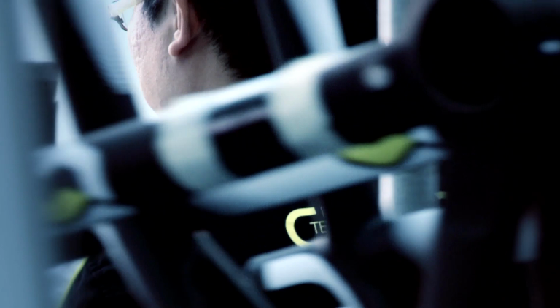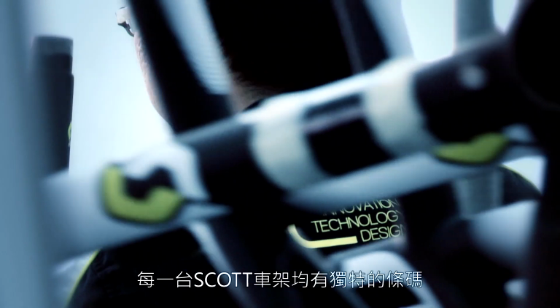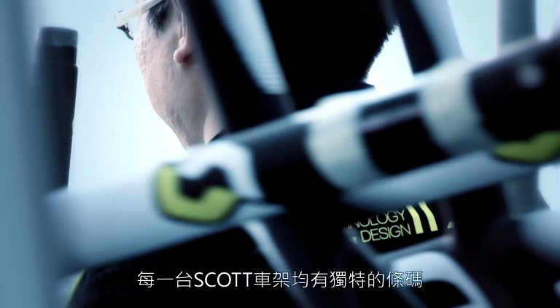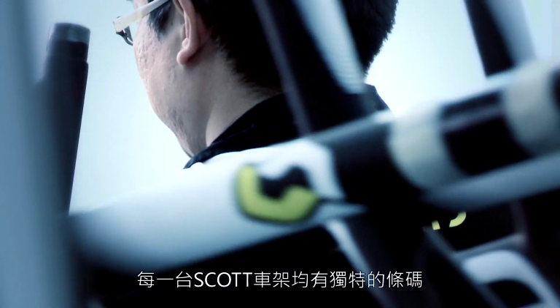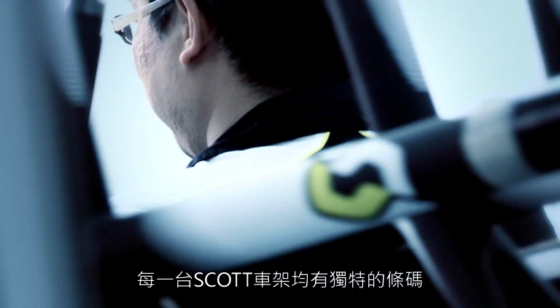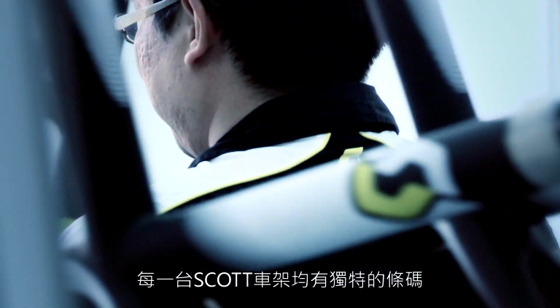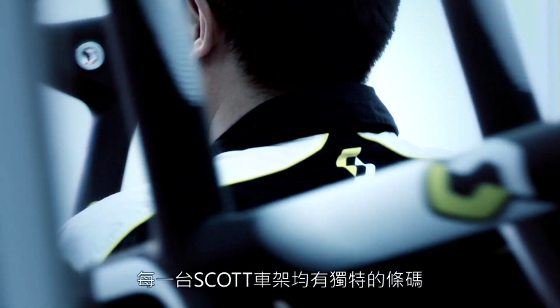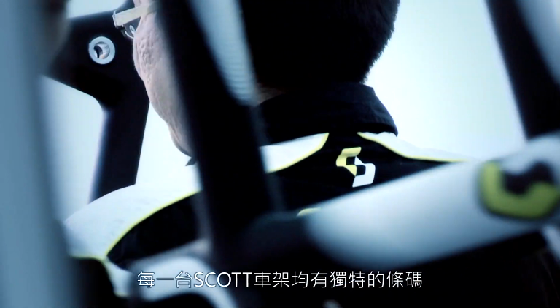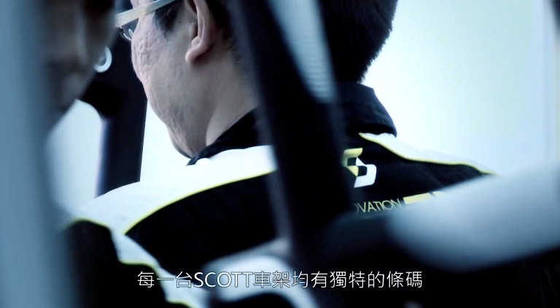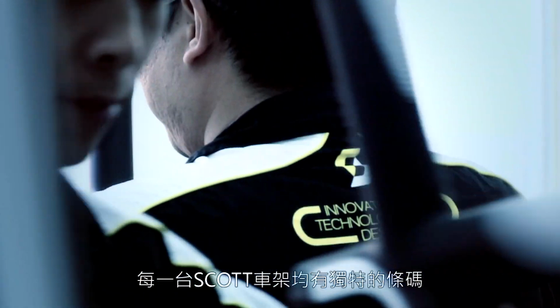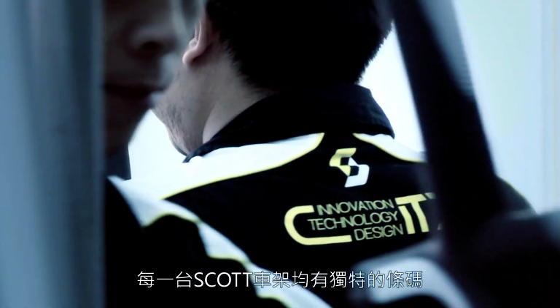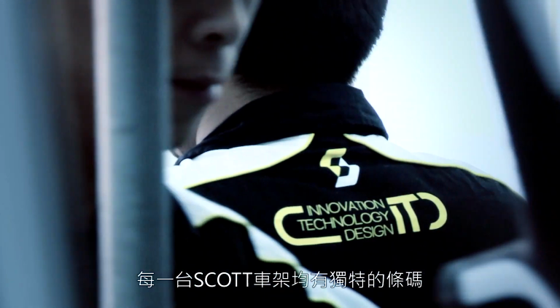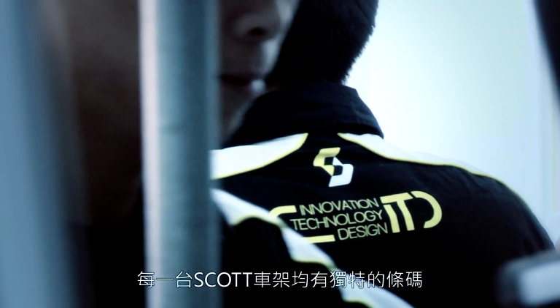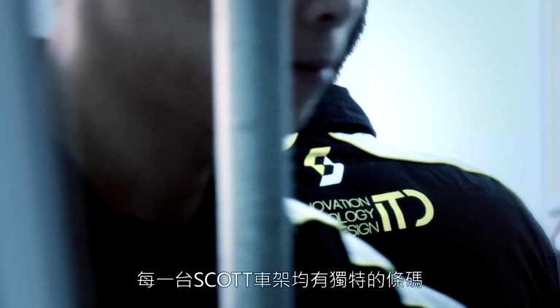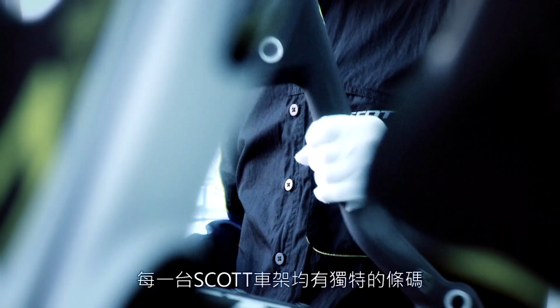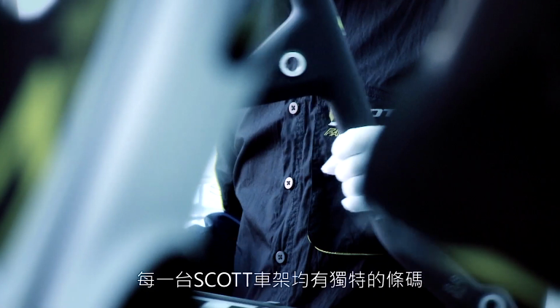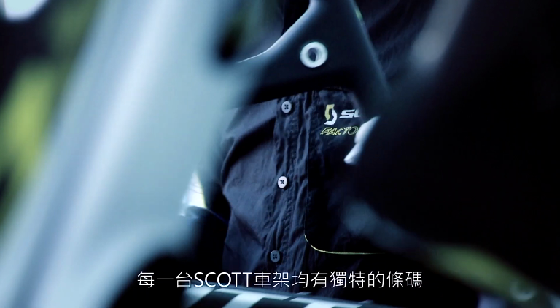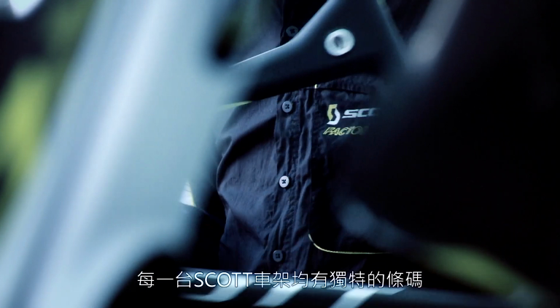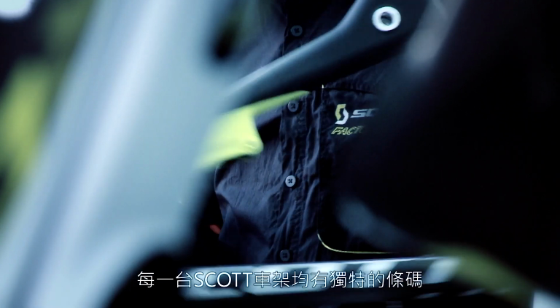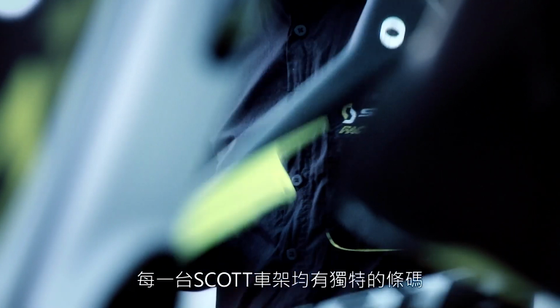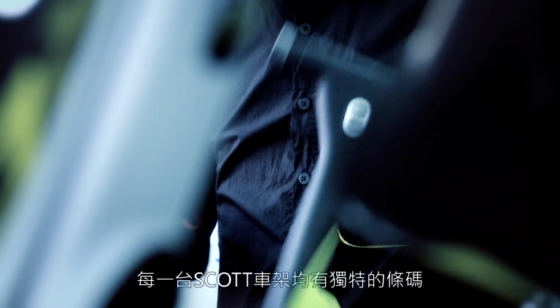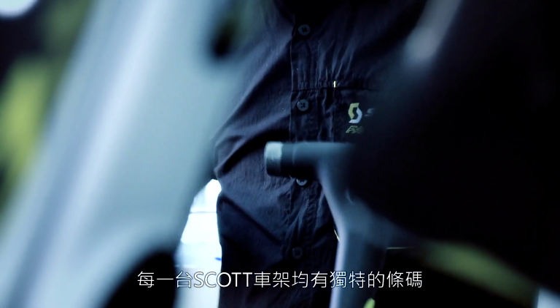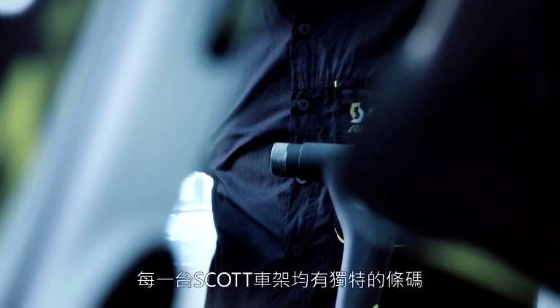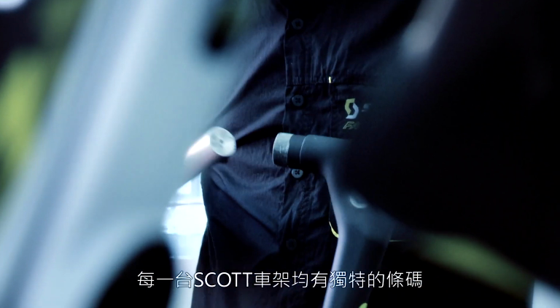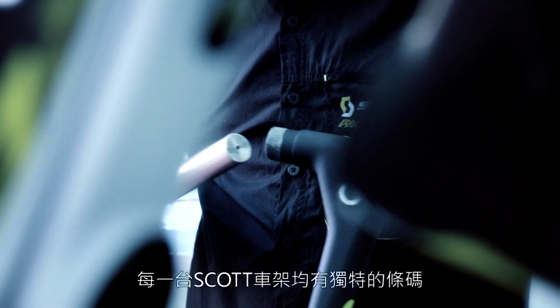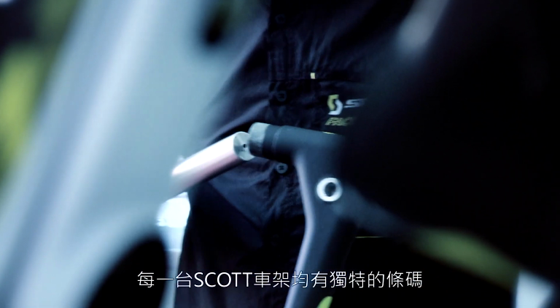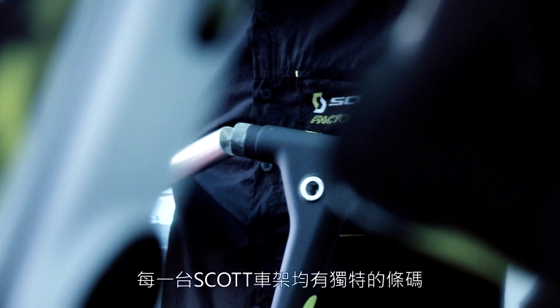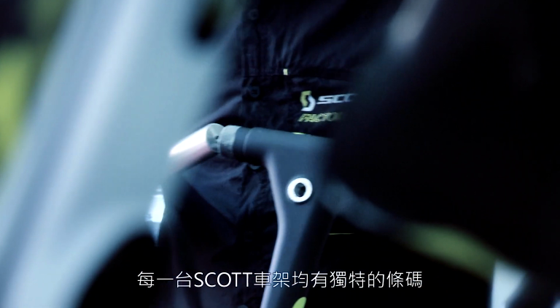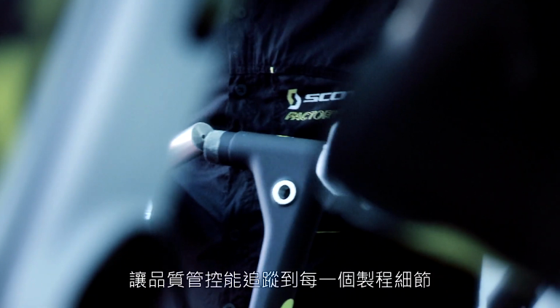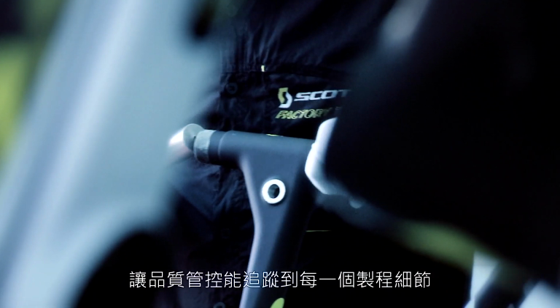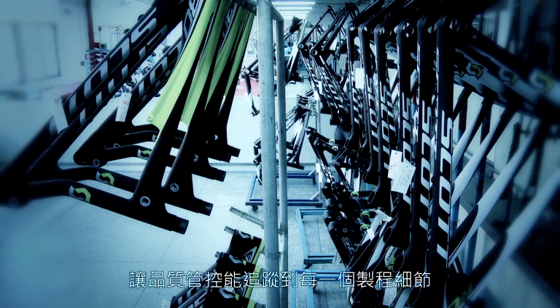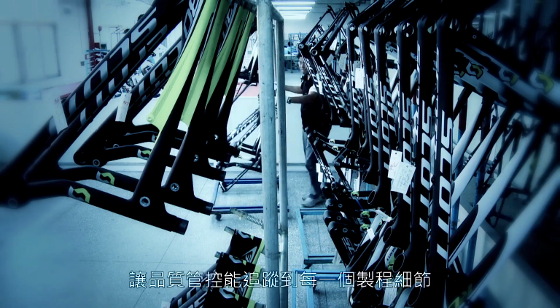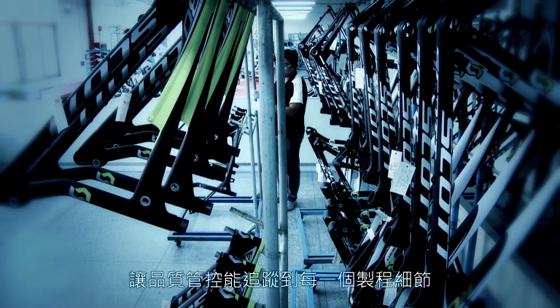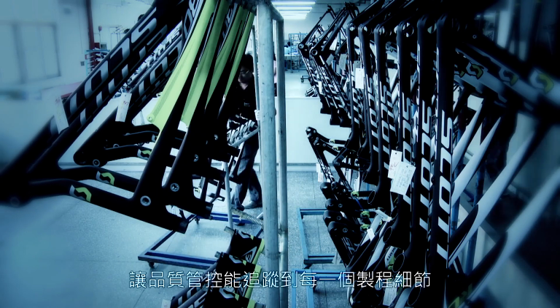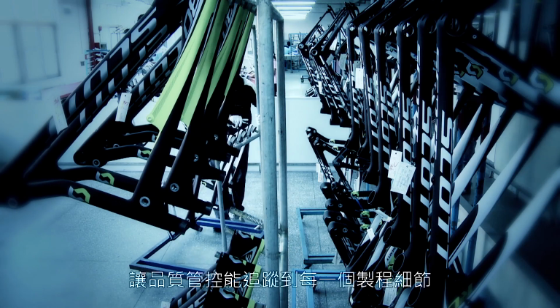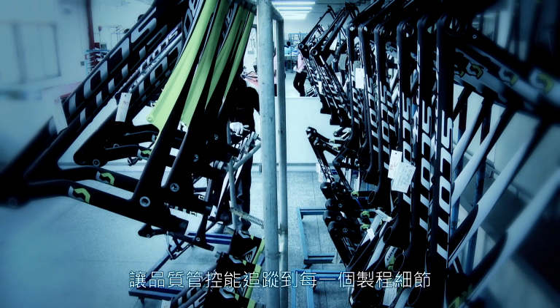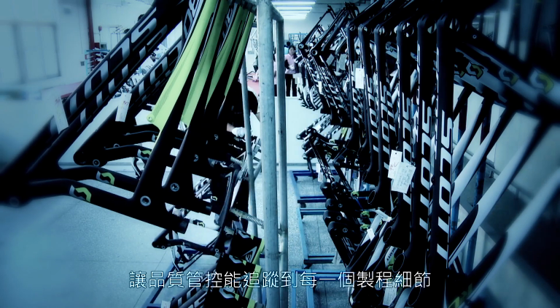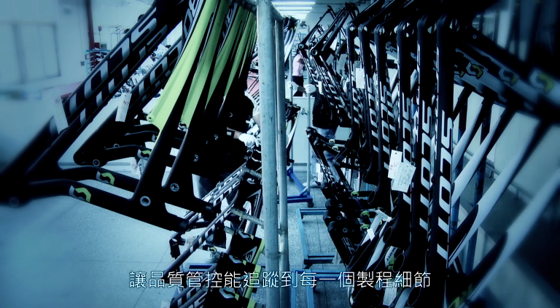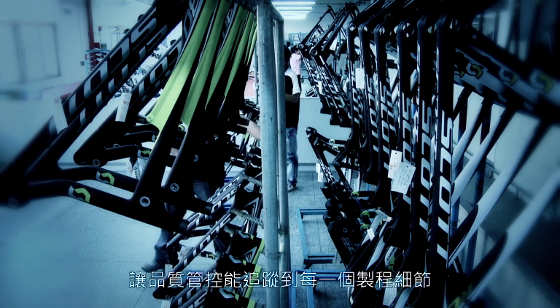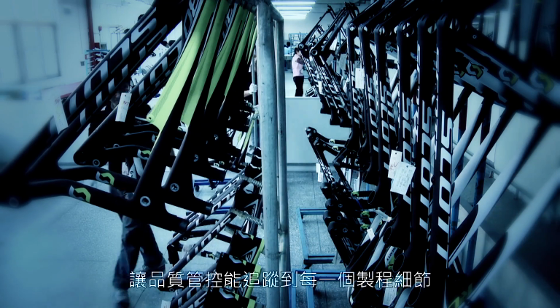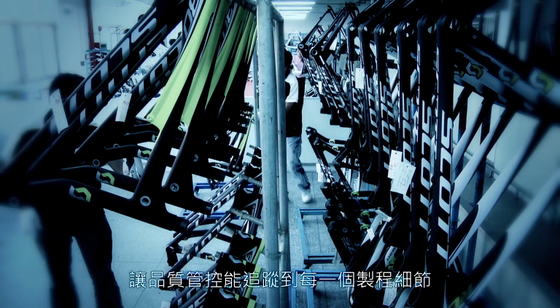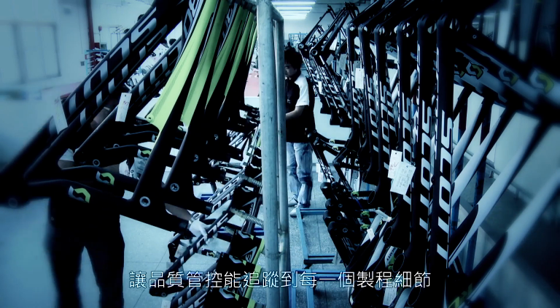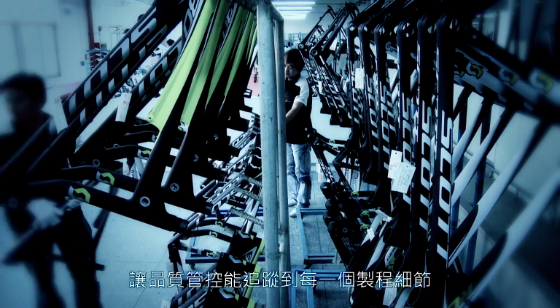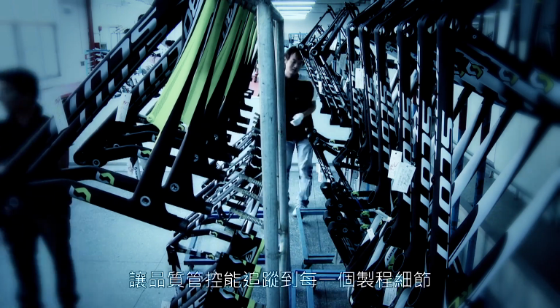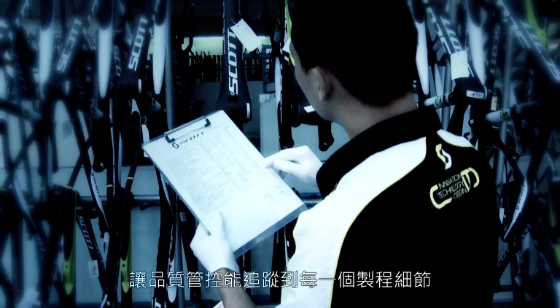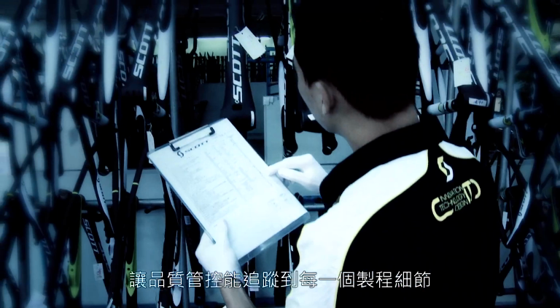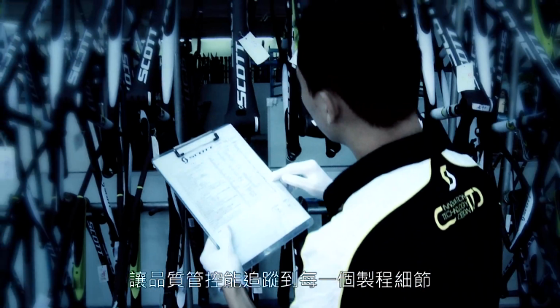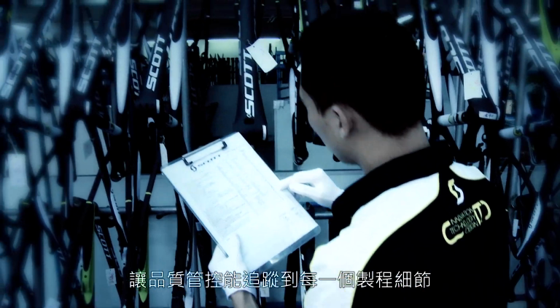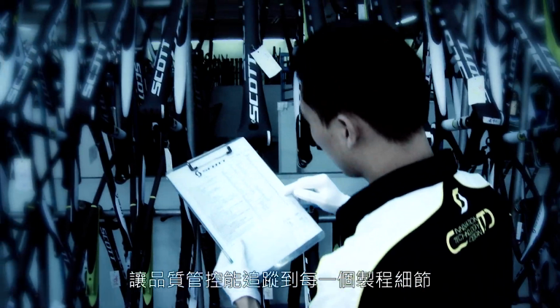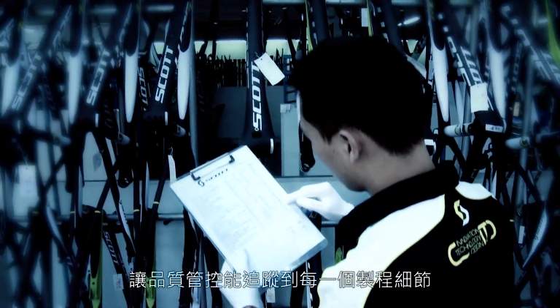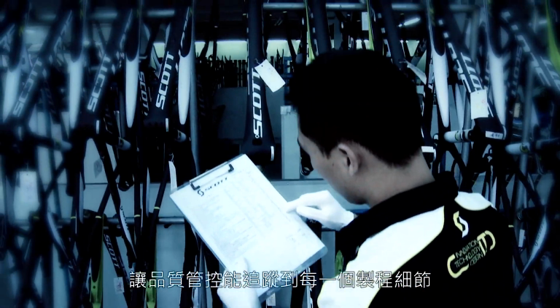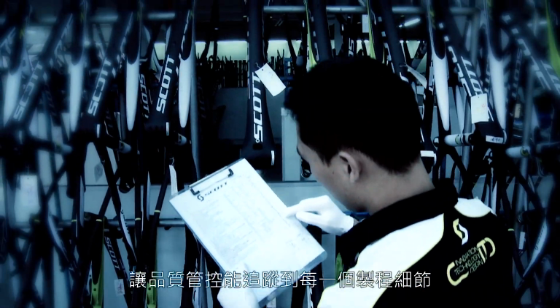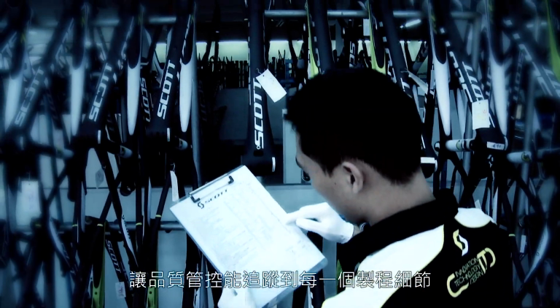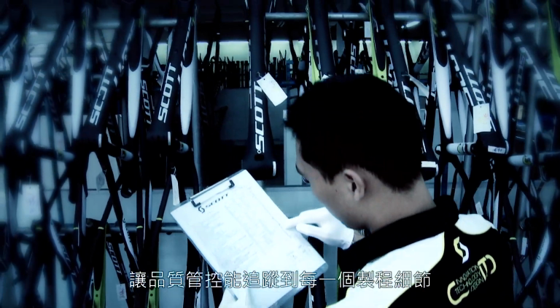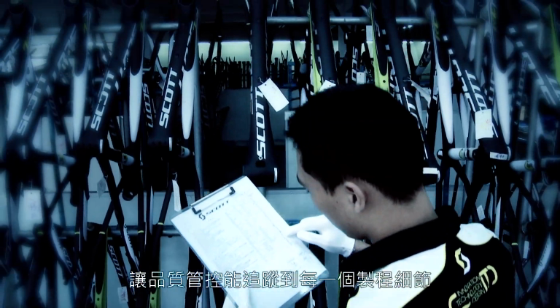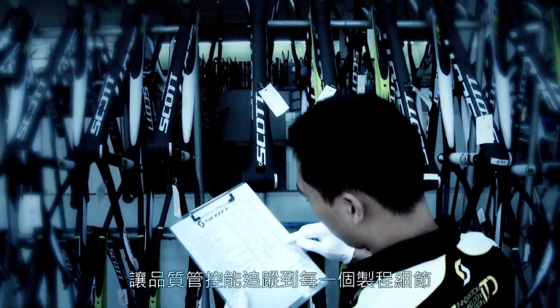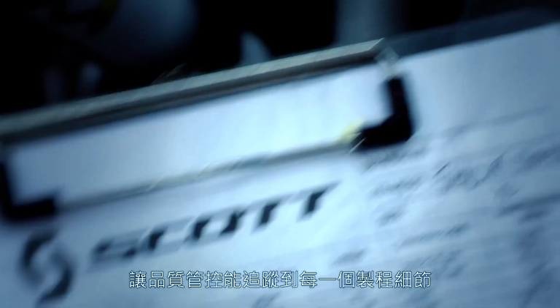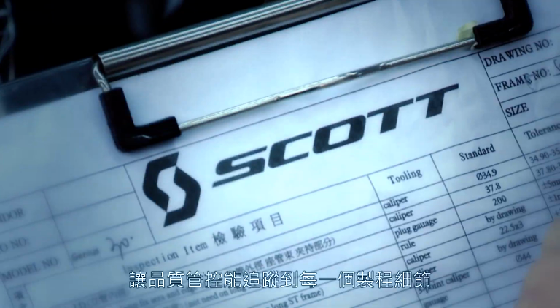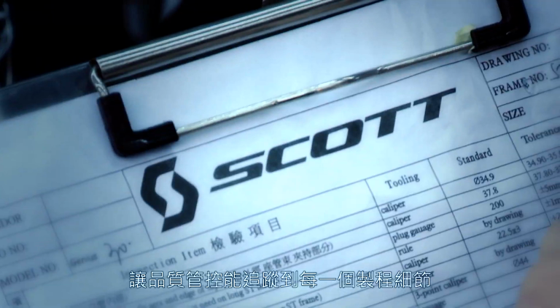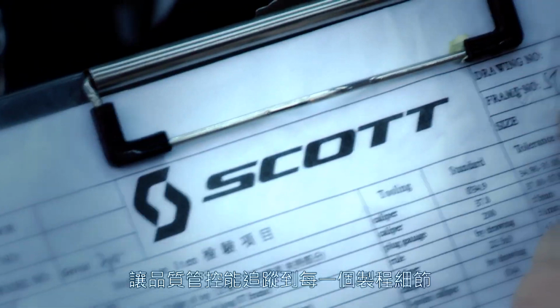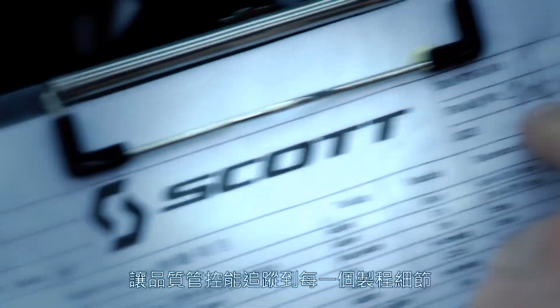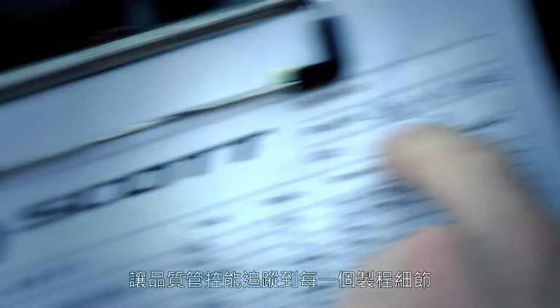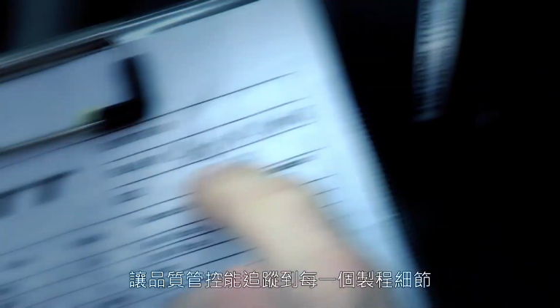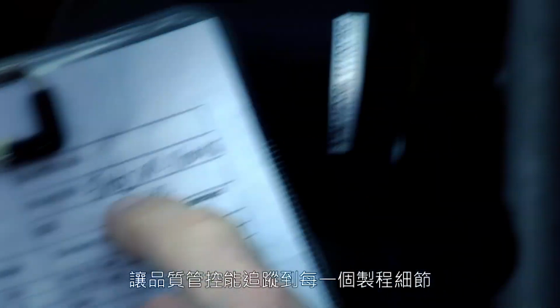Every Scott frame has a serial number which allows quality controllers to track the product at each level of the process.